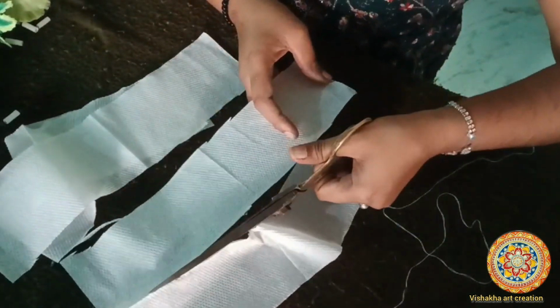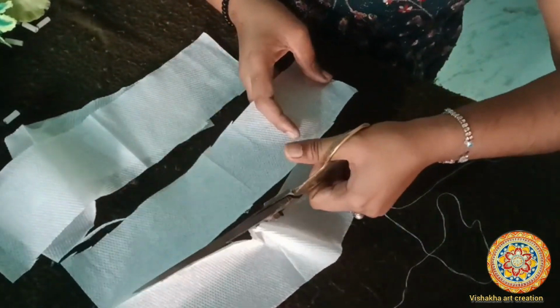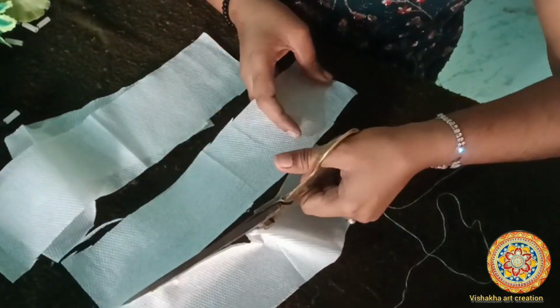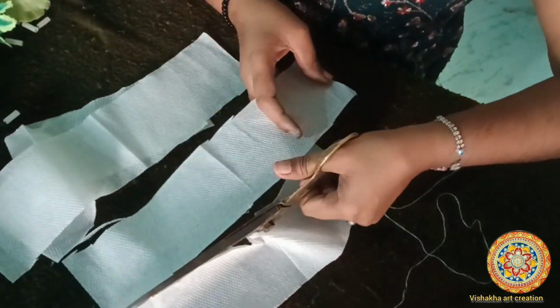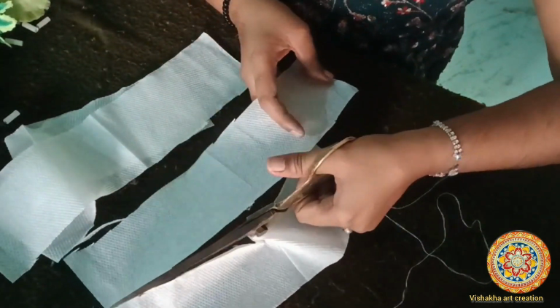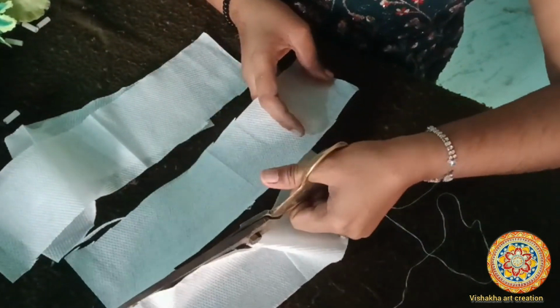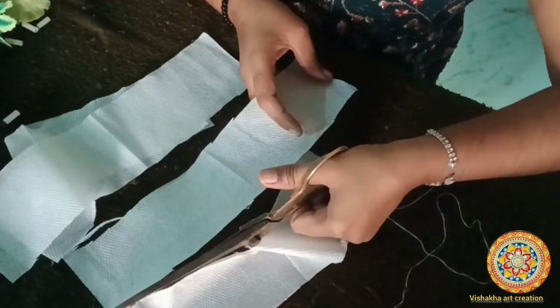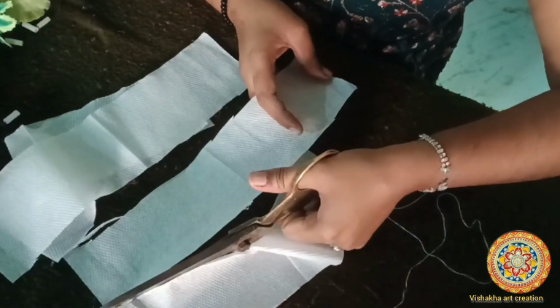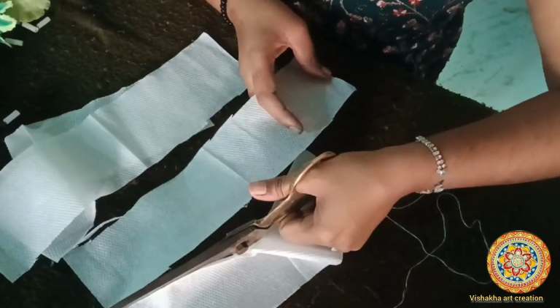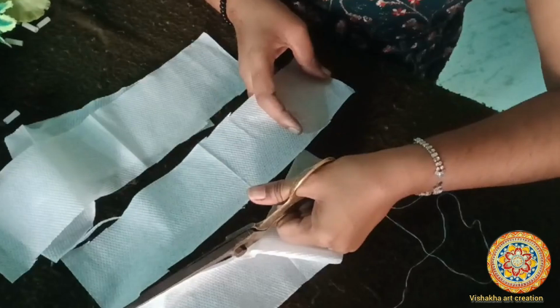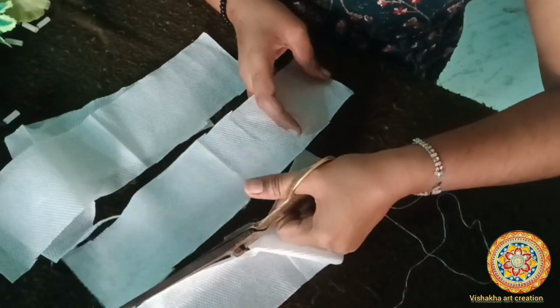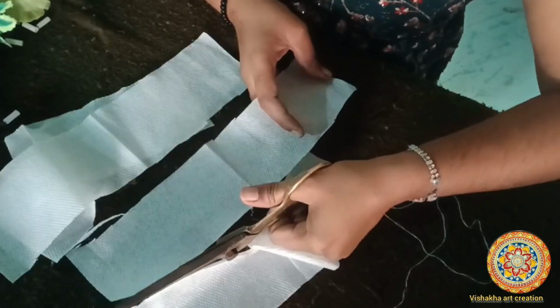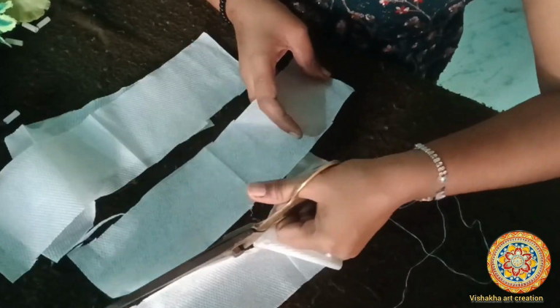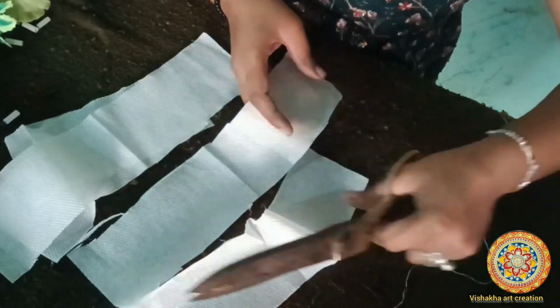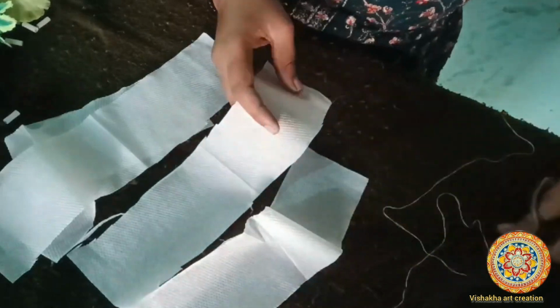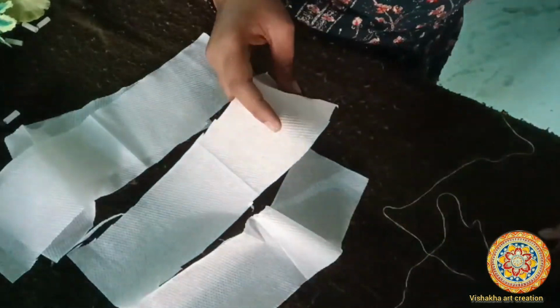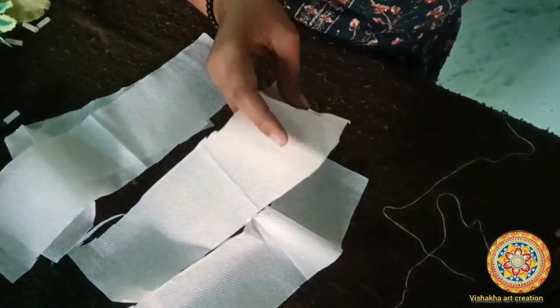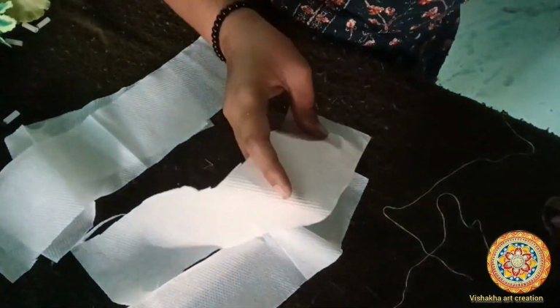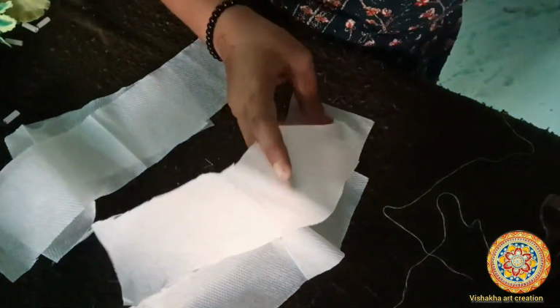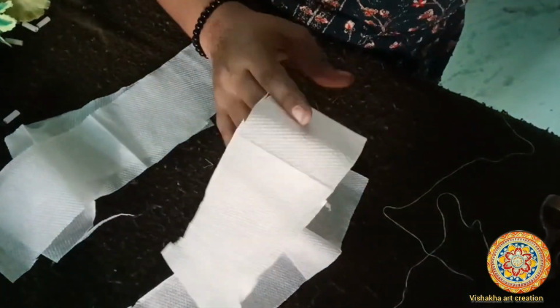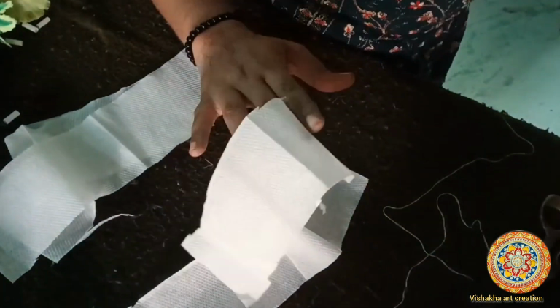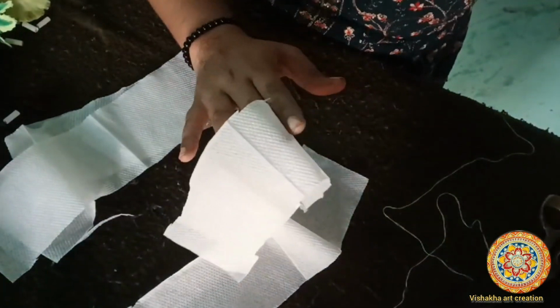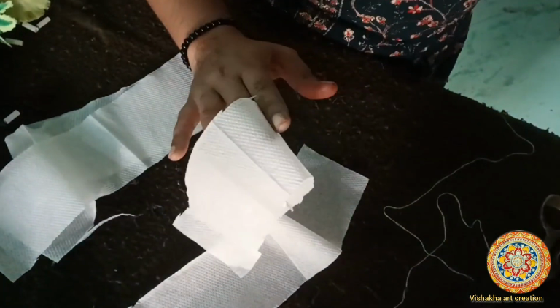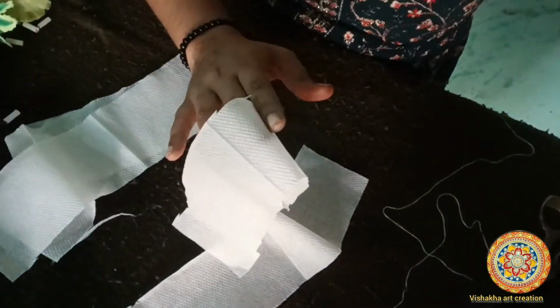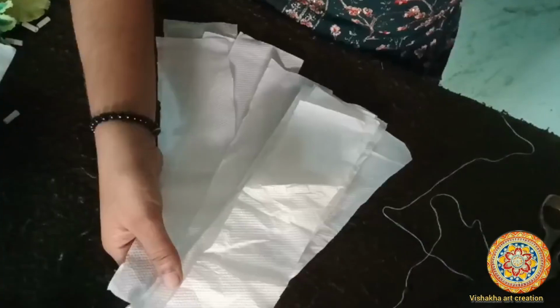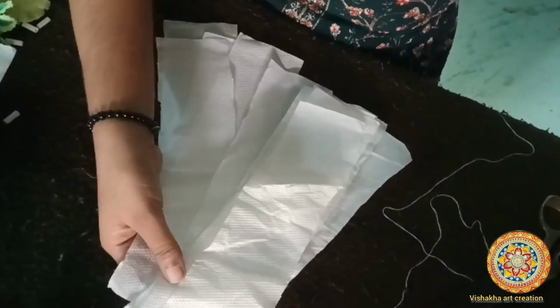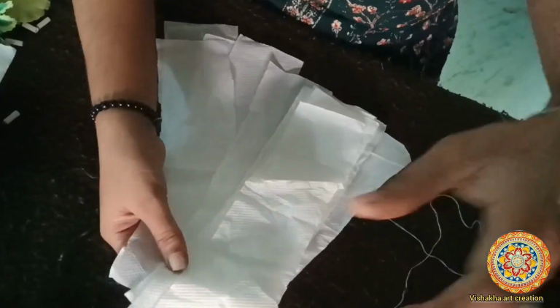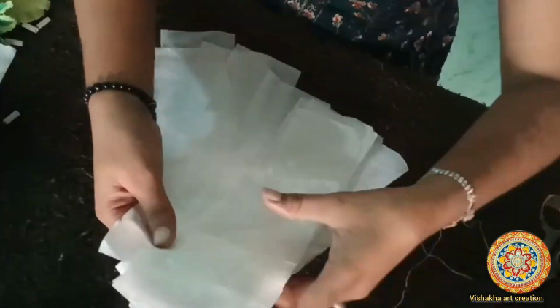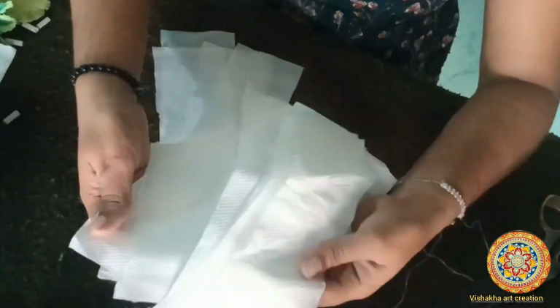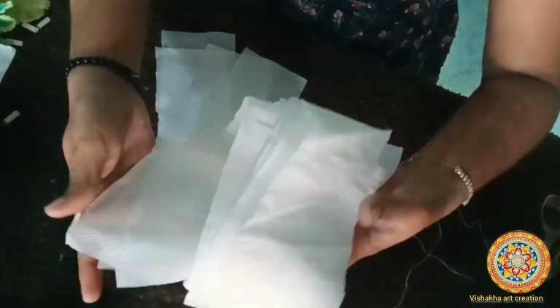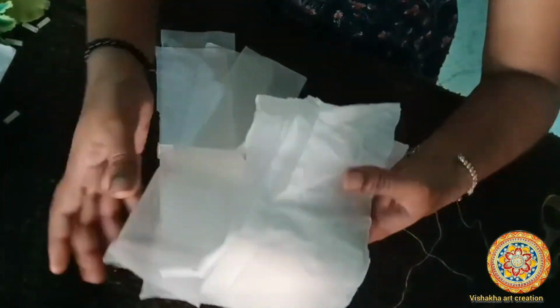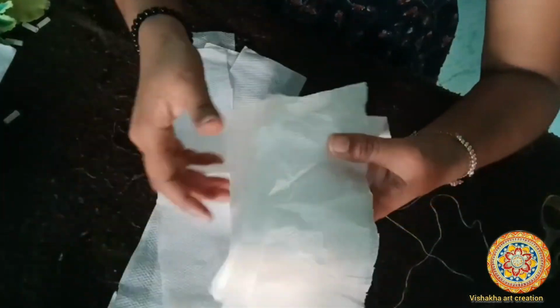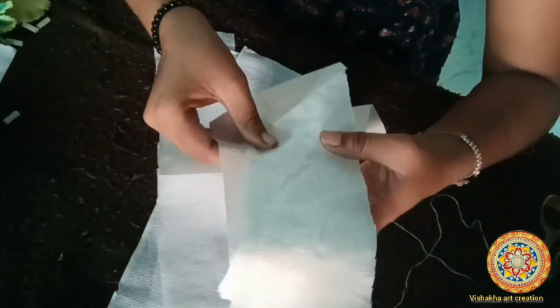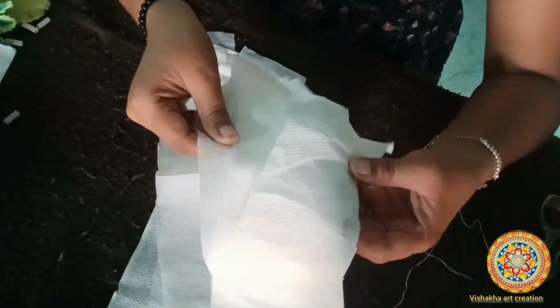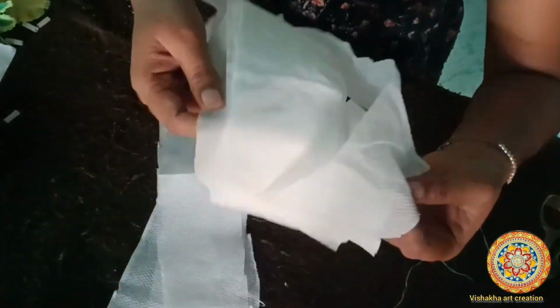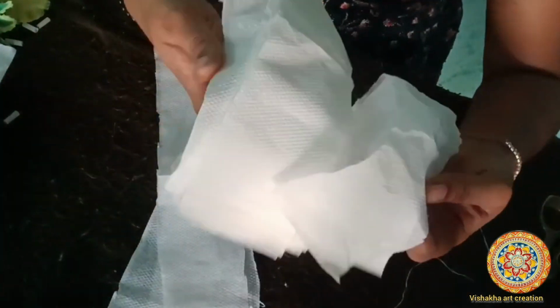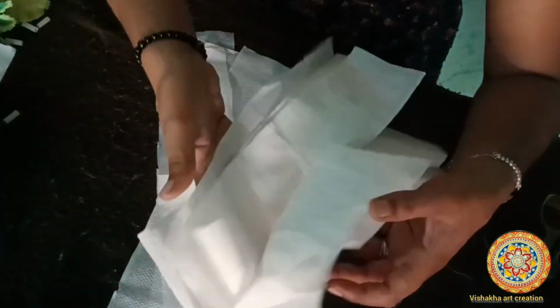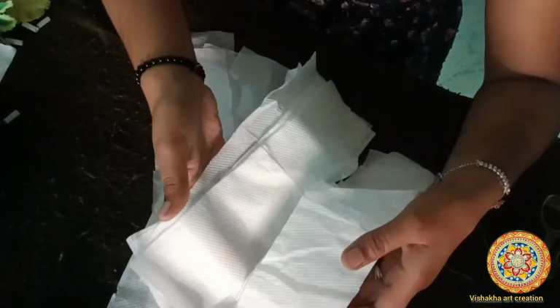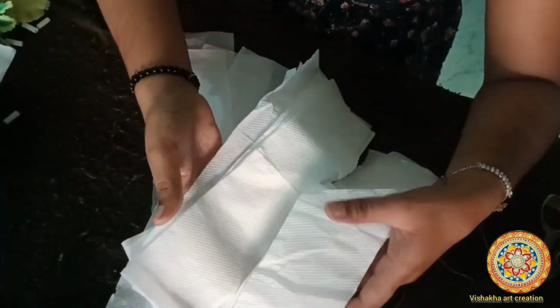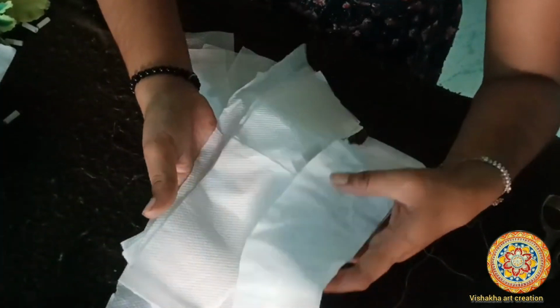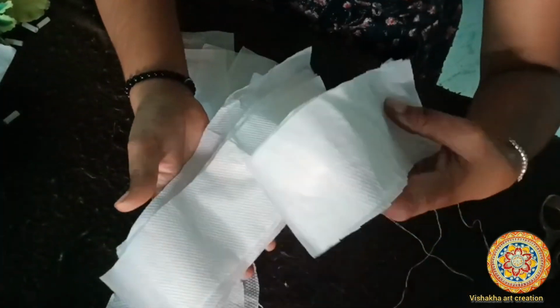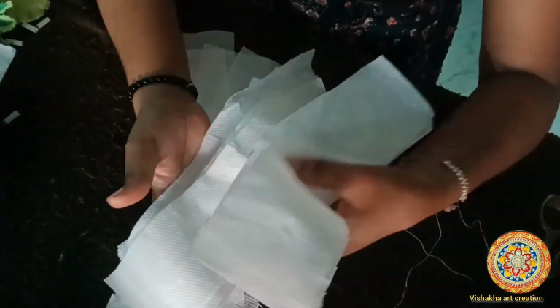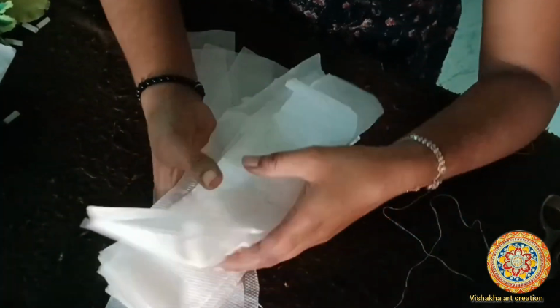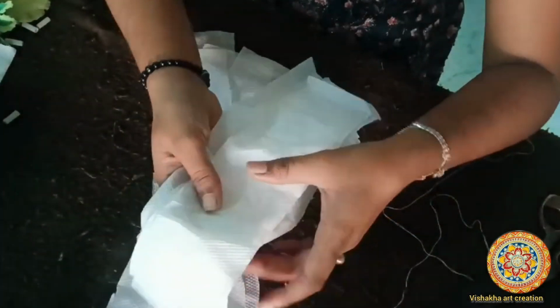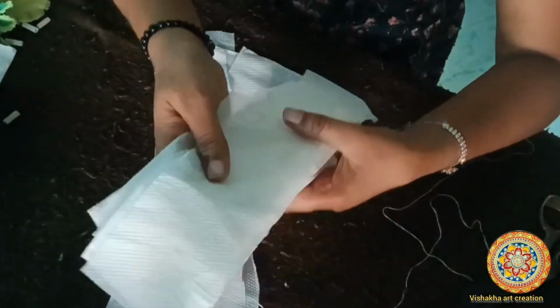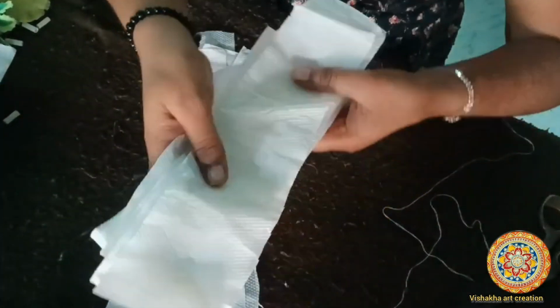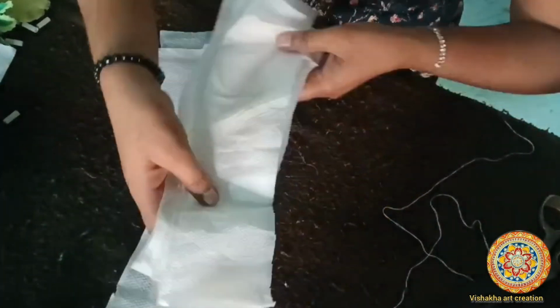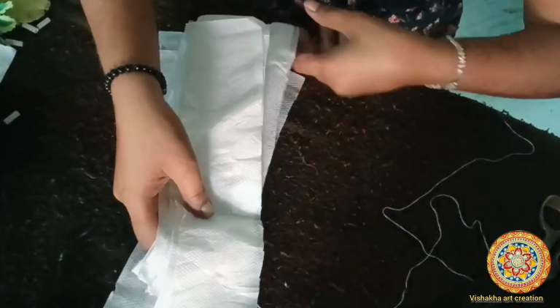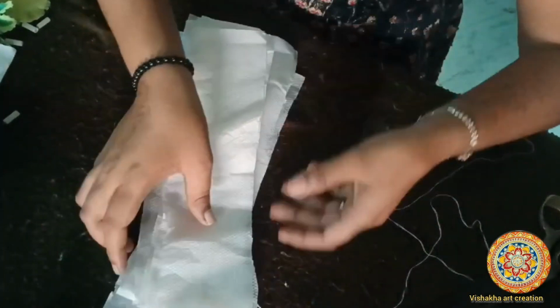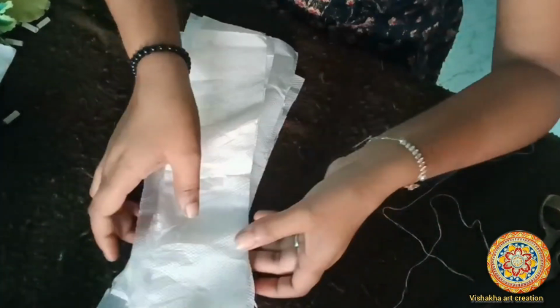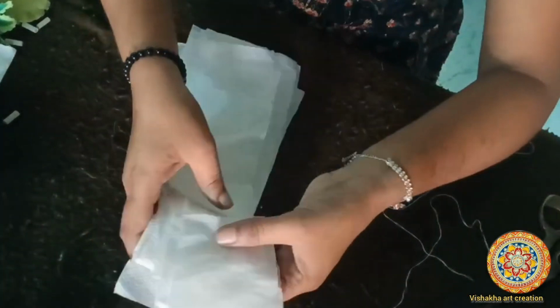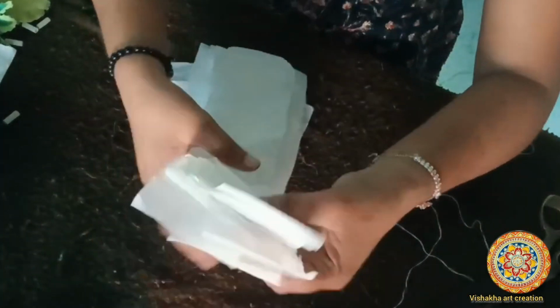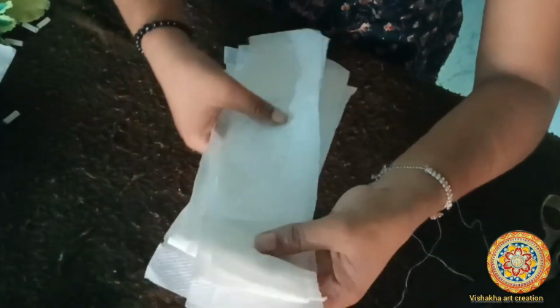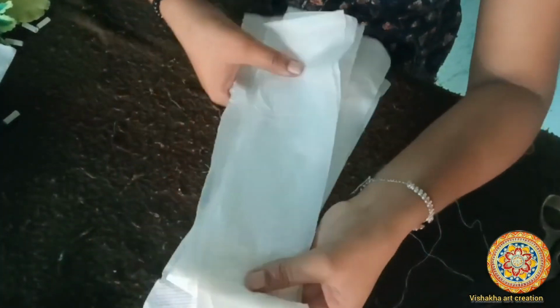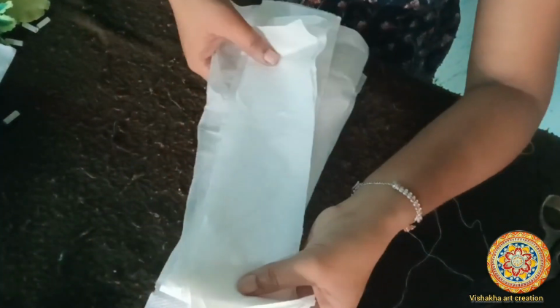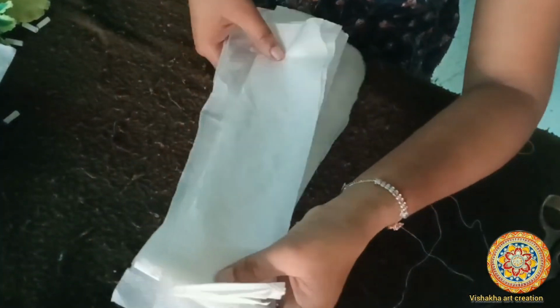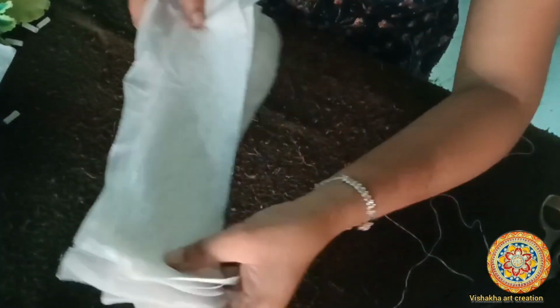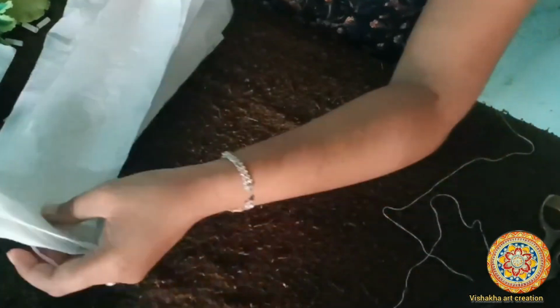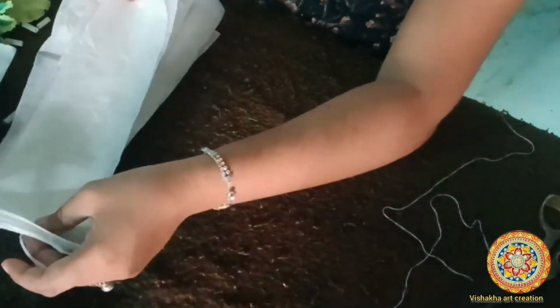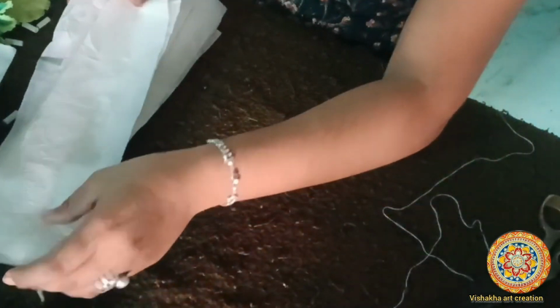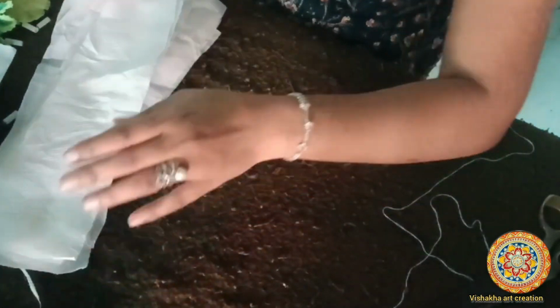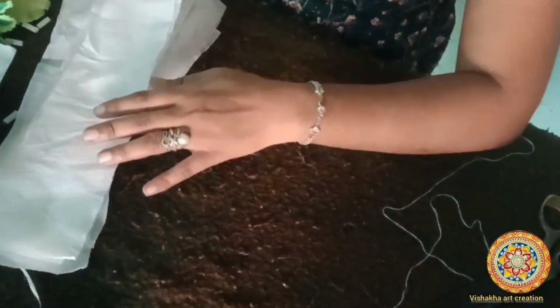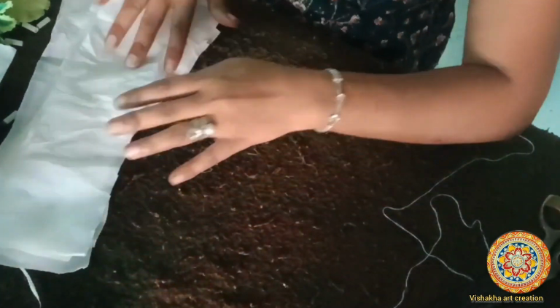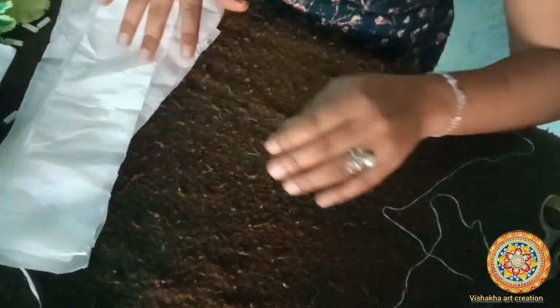First we will use a reel. I have used a reel in it. Now you can use it as well.